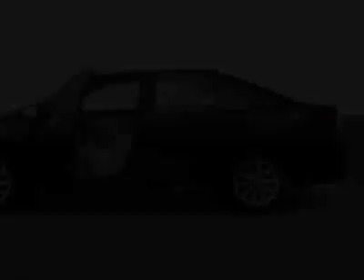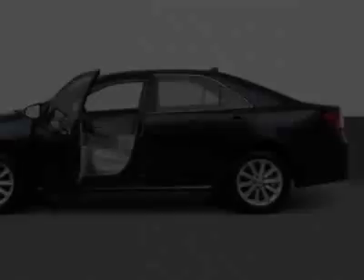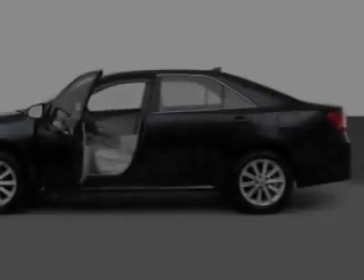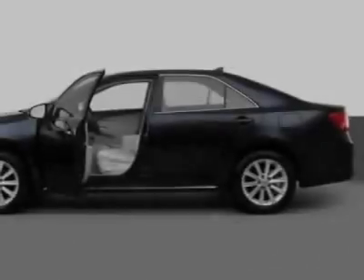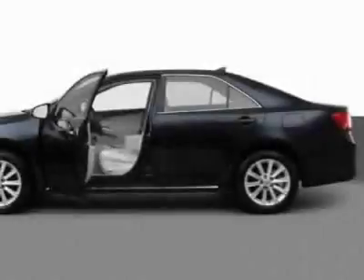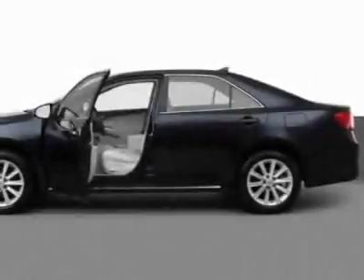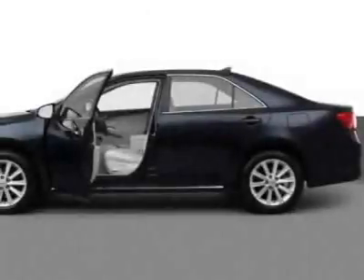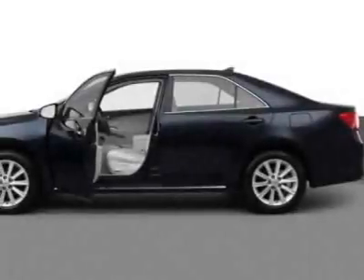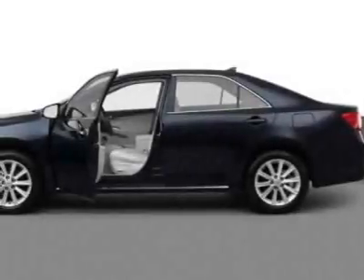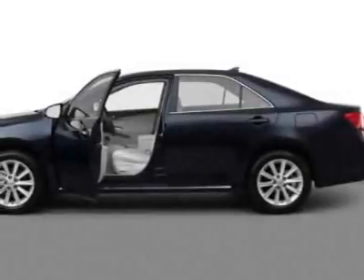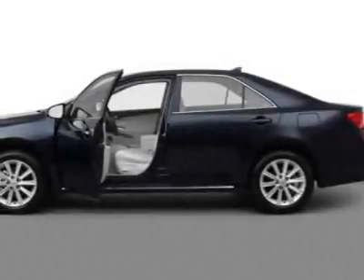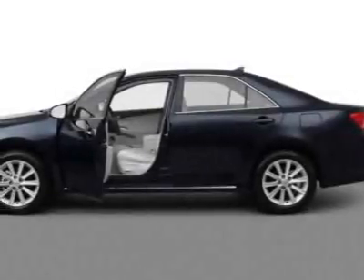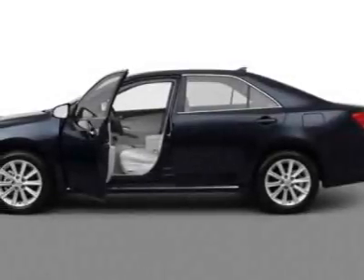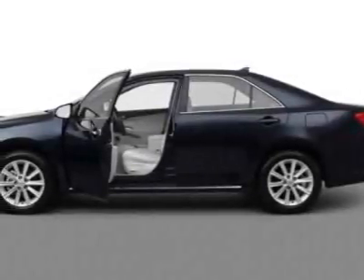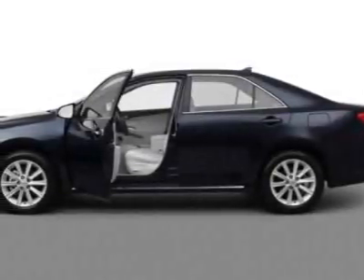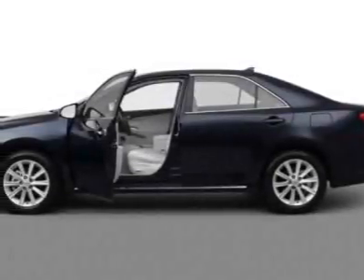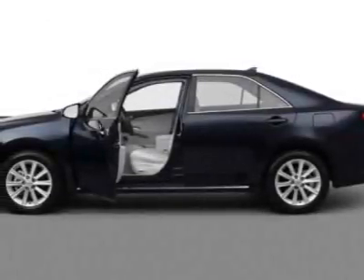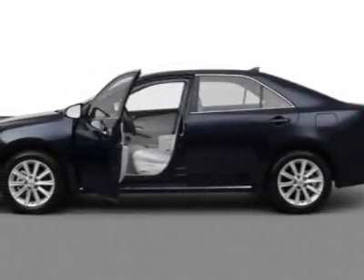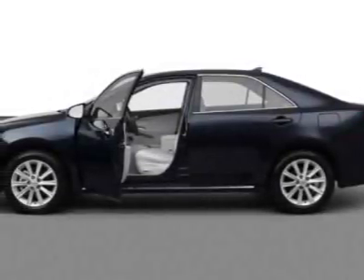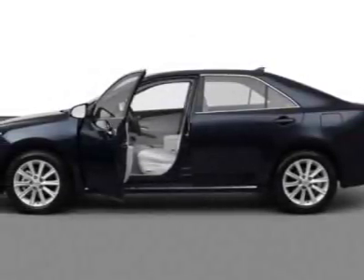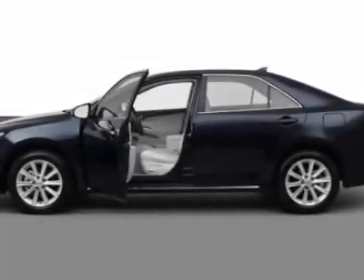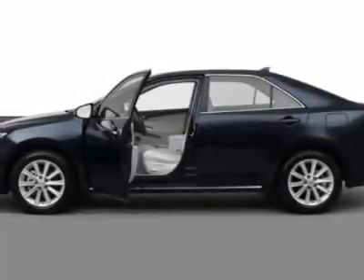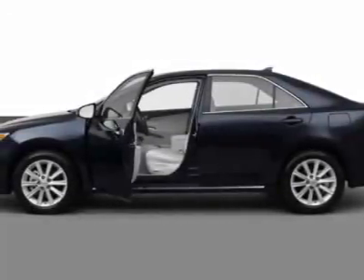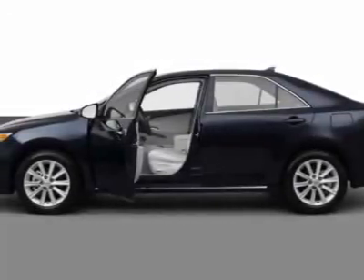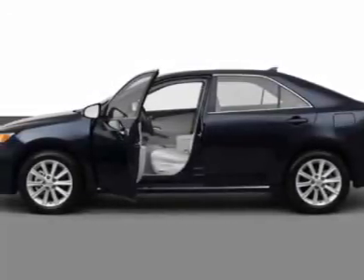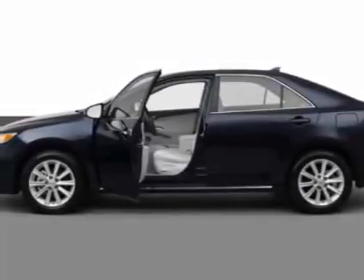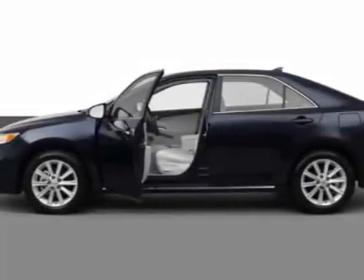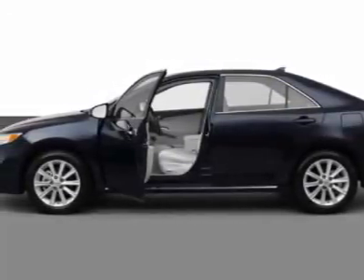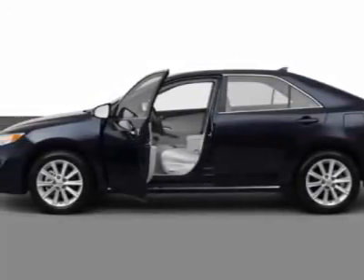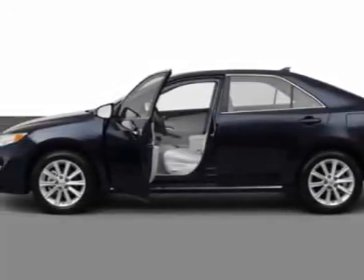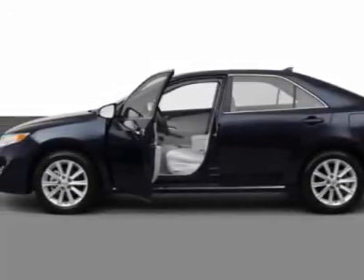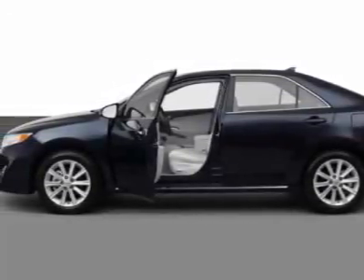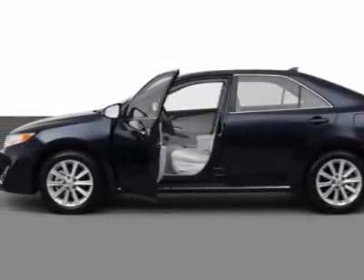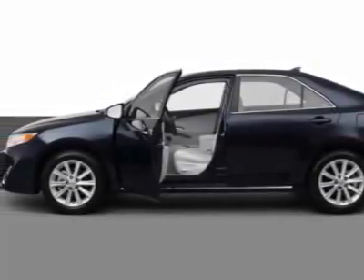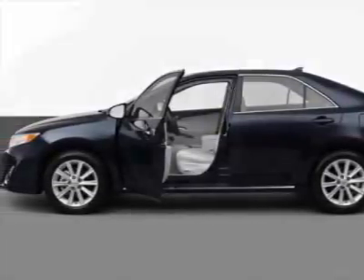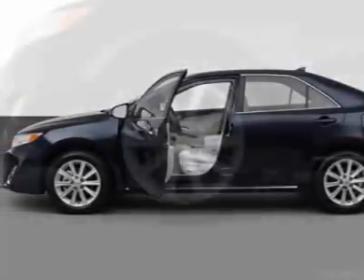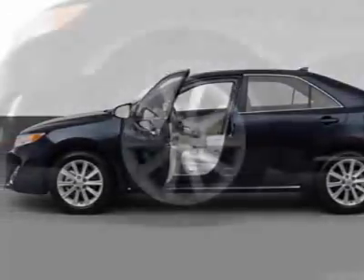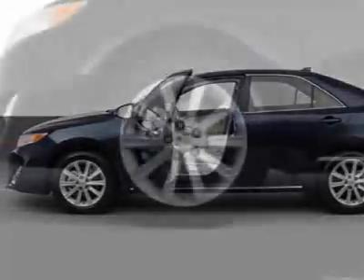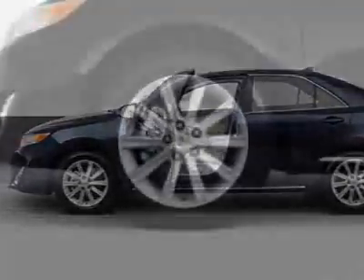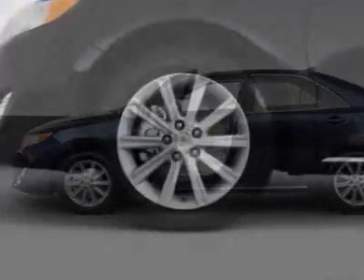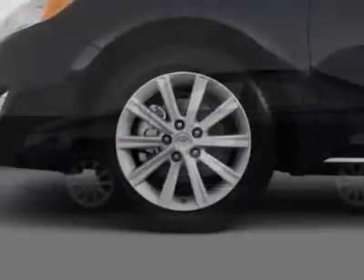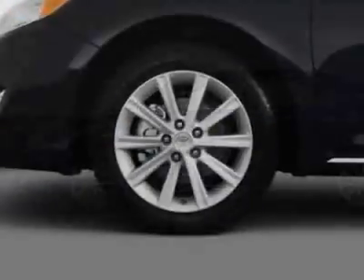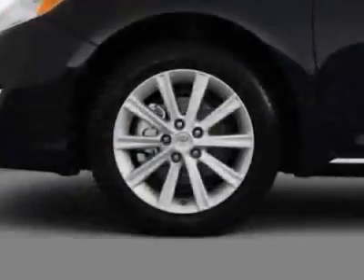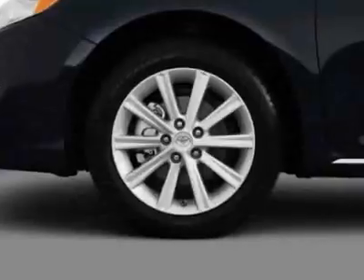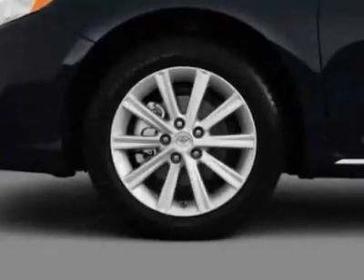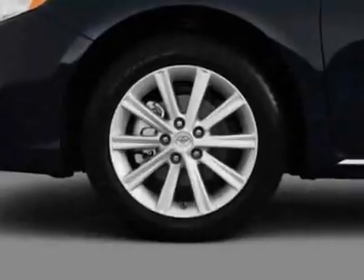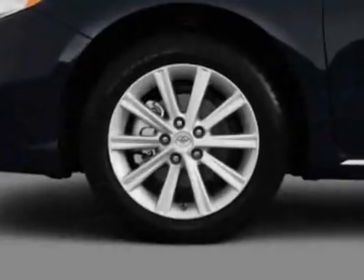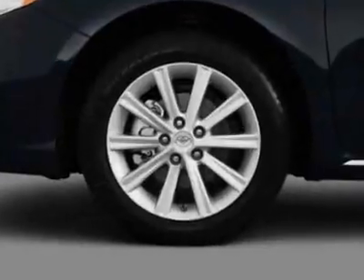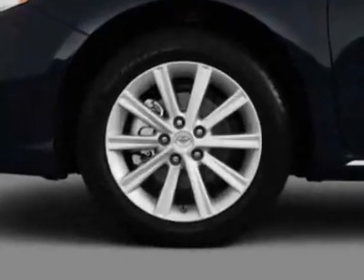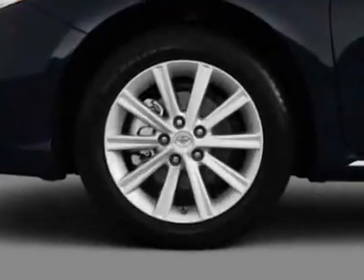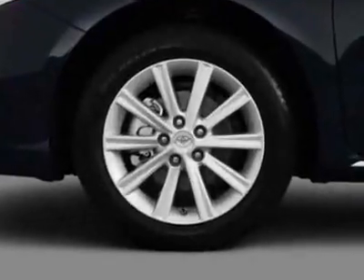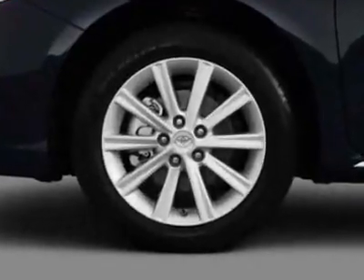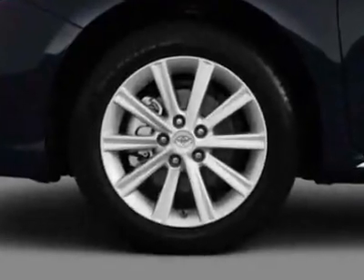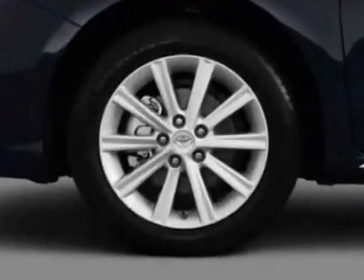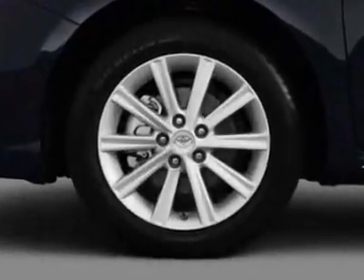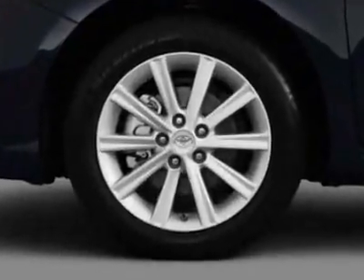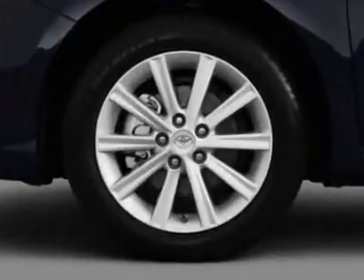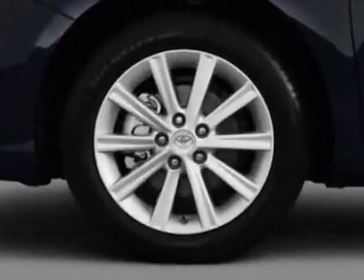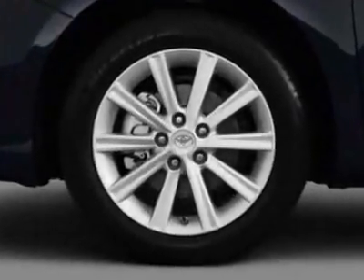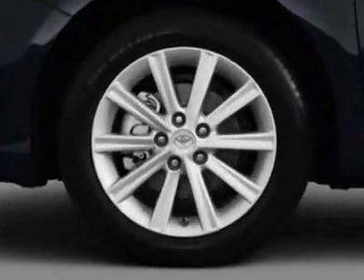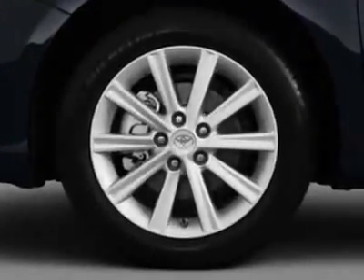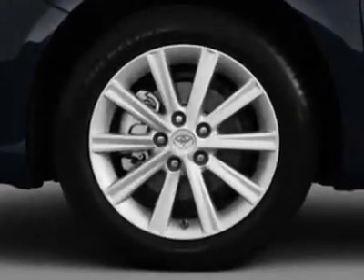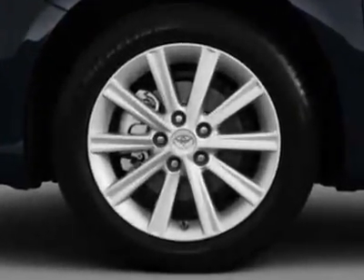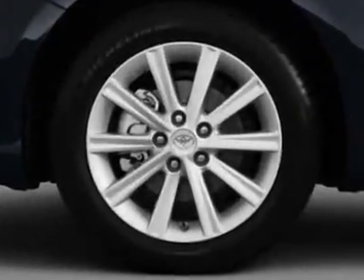Come take a look at this new 2012 Toyota Camry. For your protection, this vehicle has a full factory warranty.